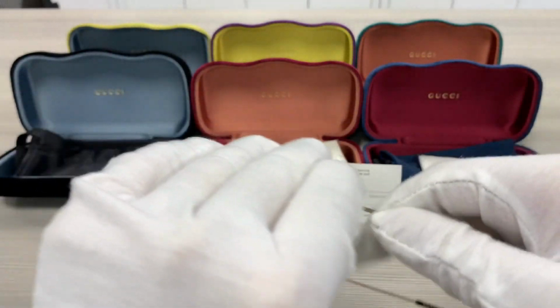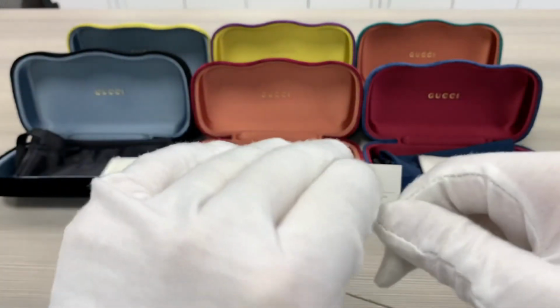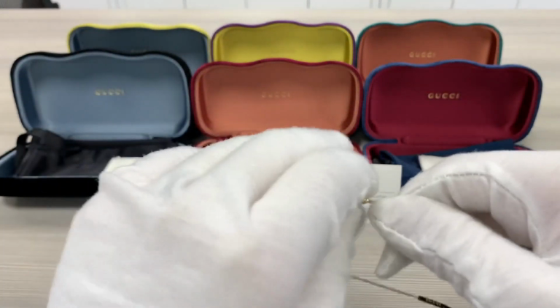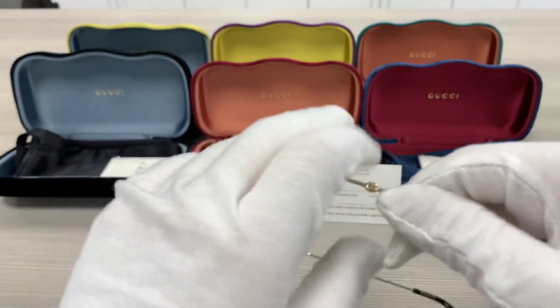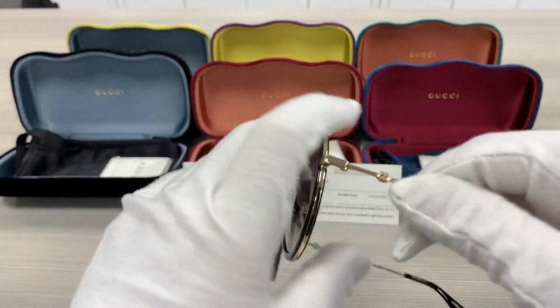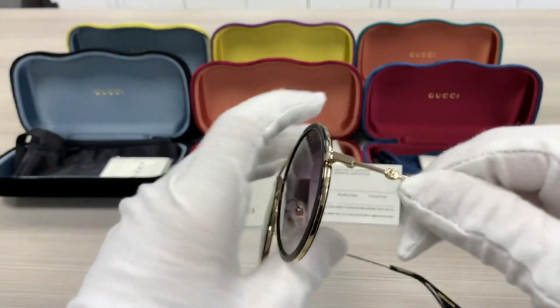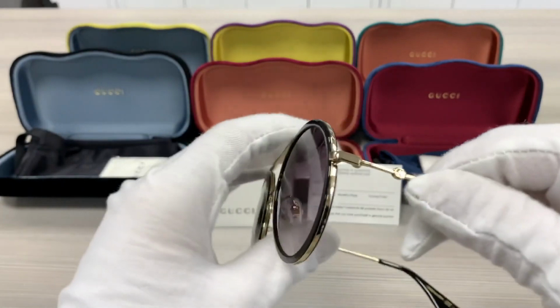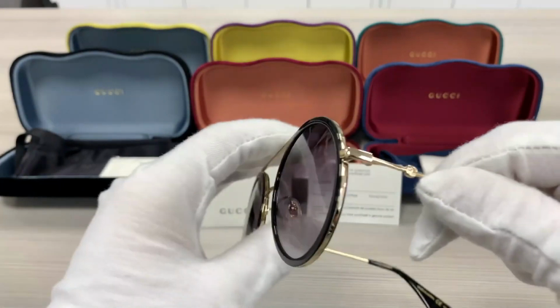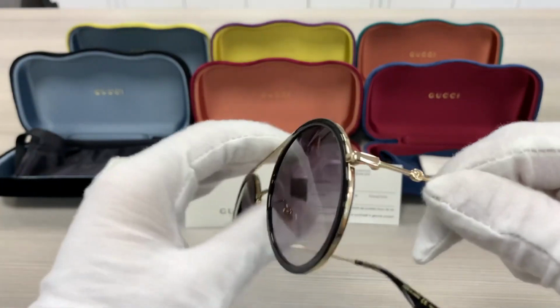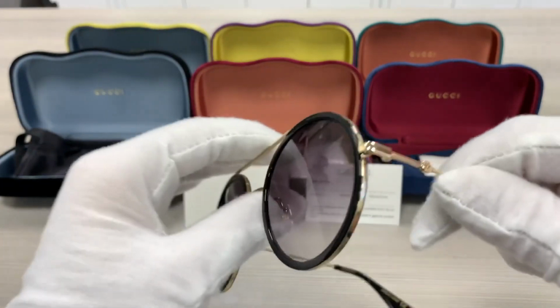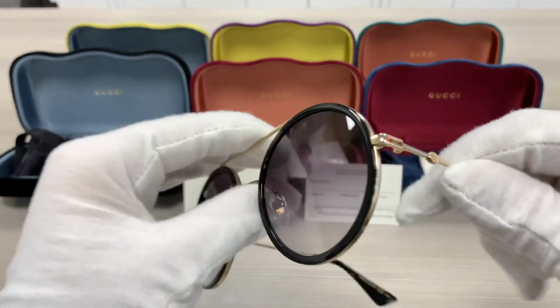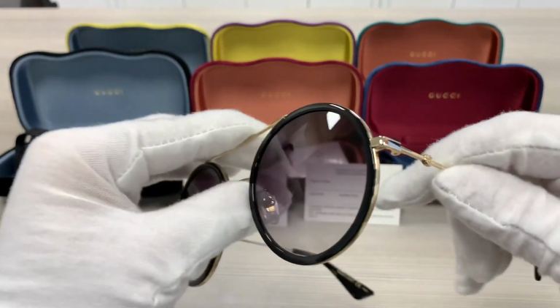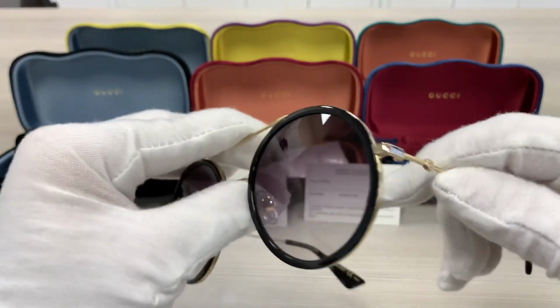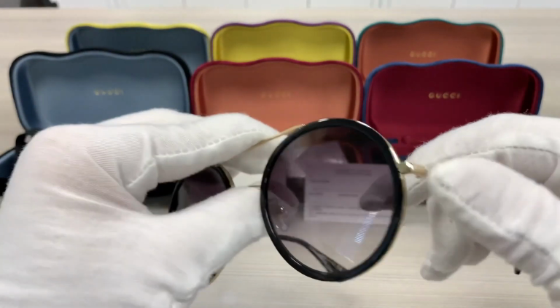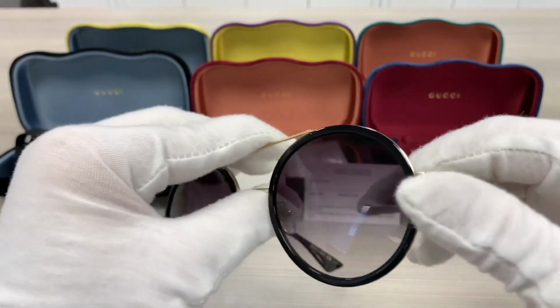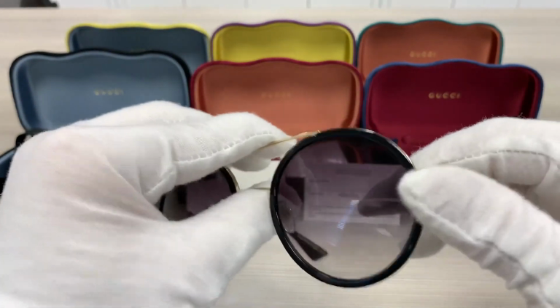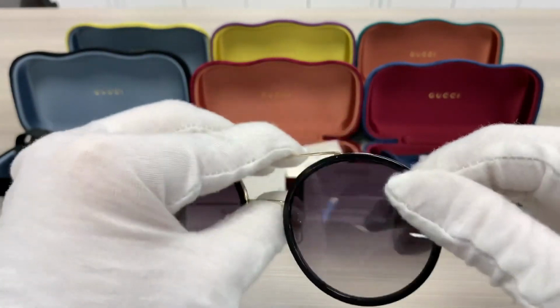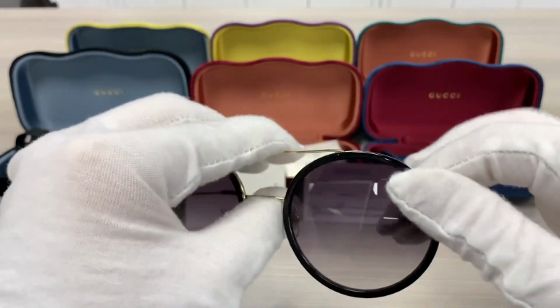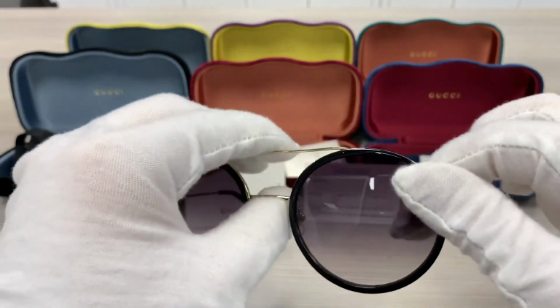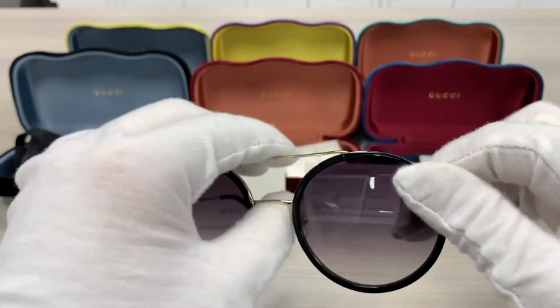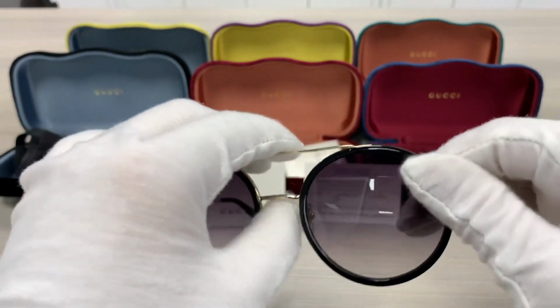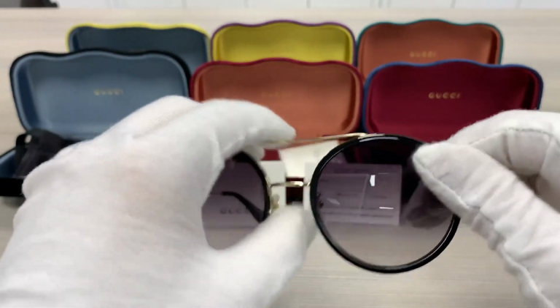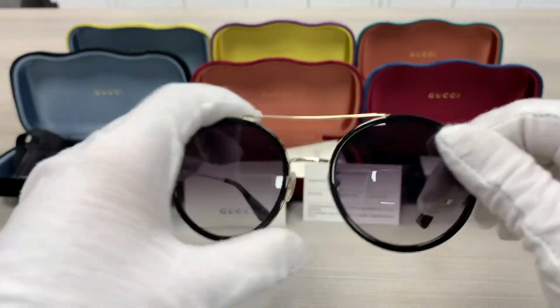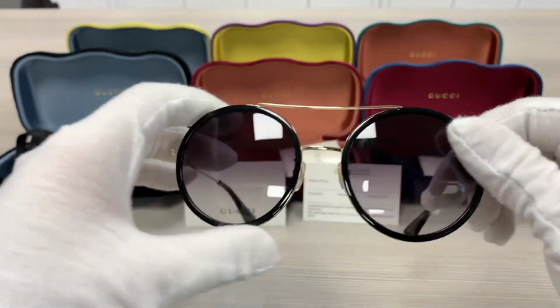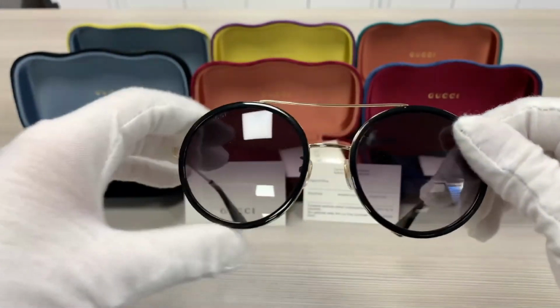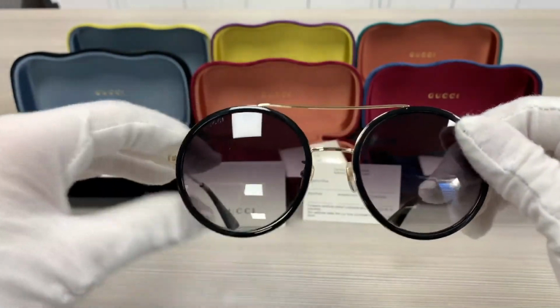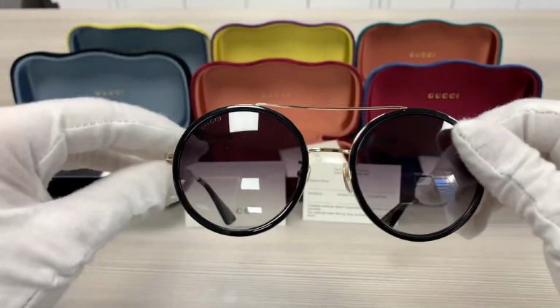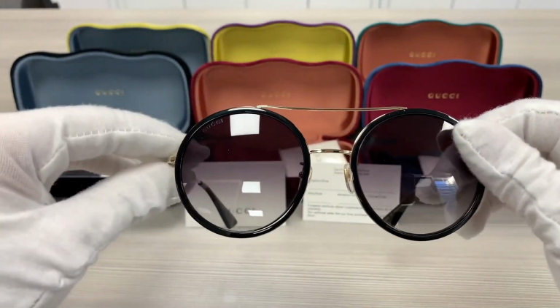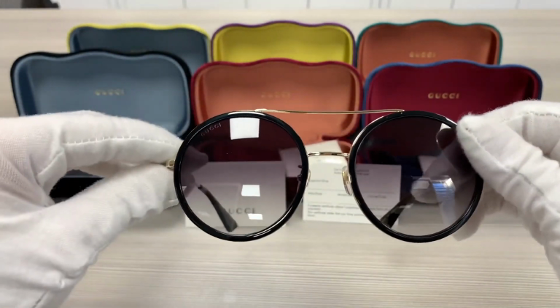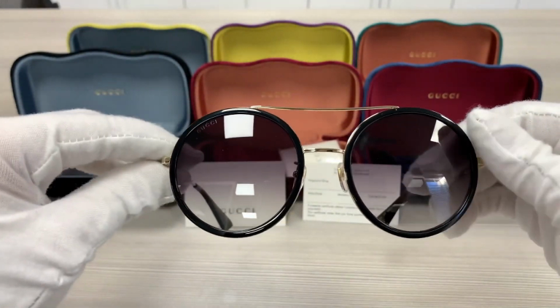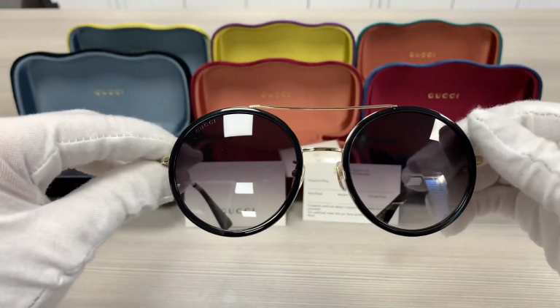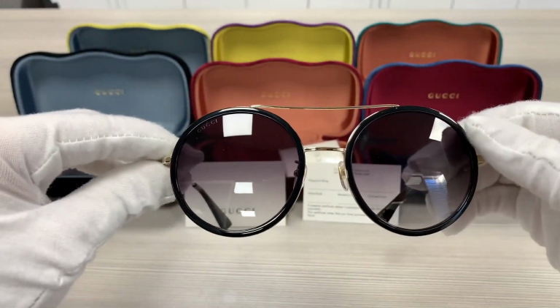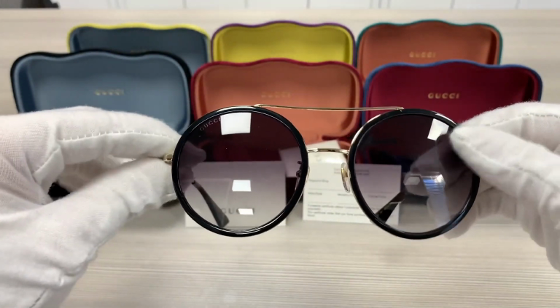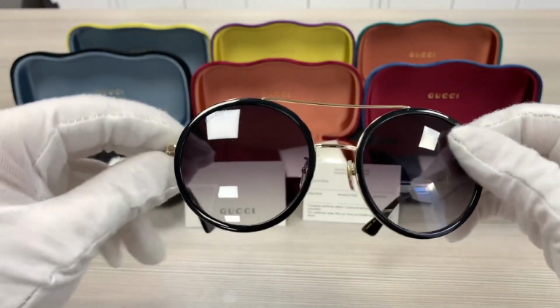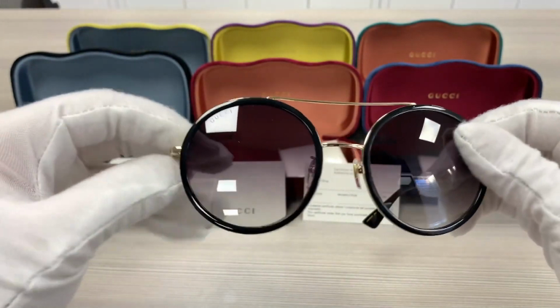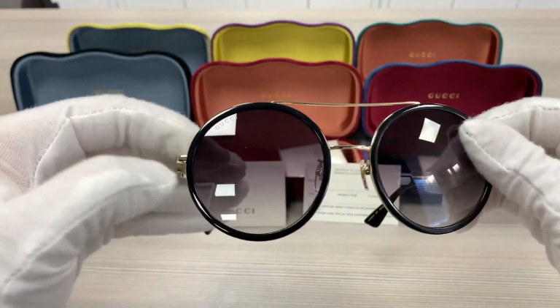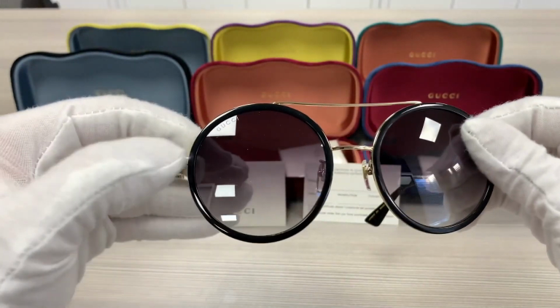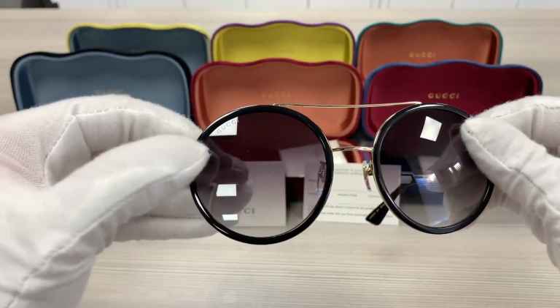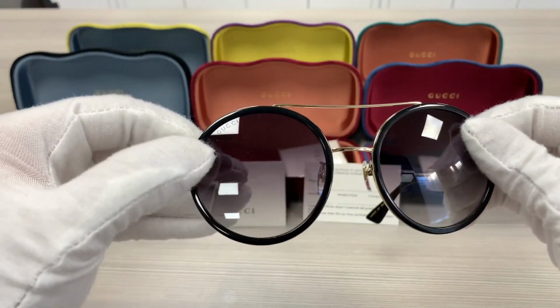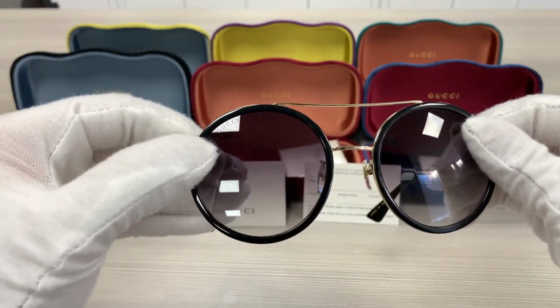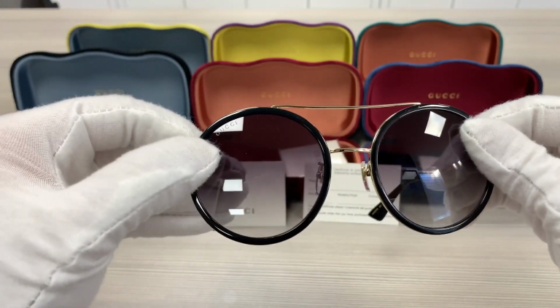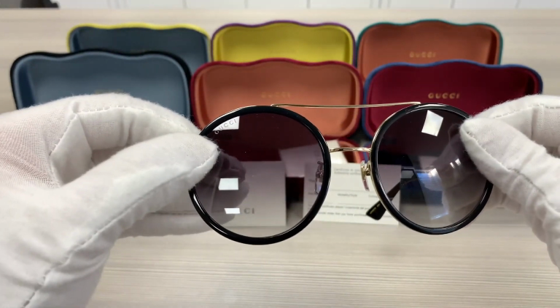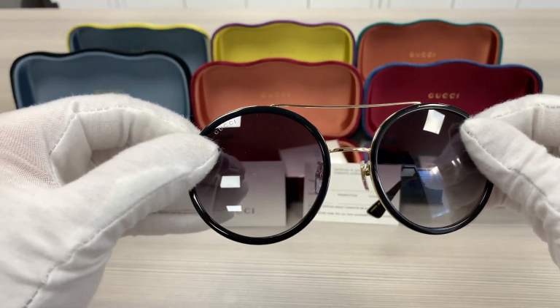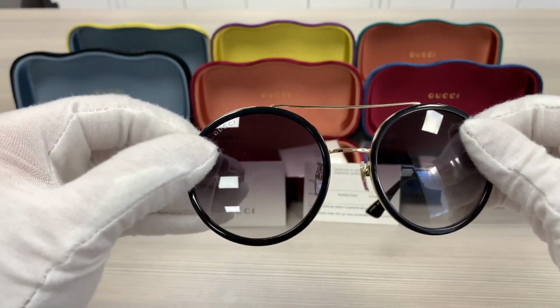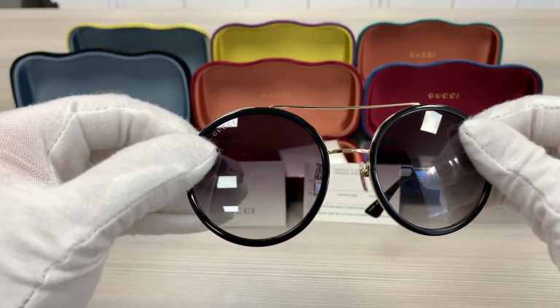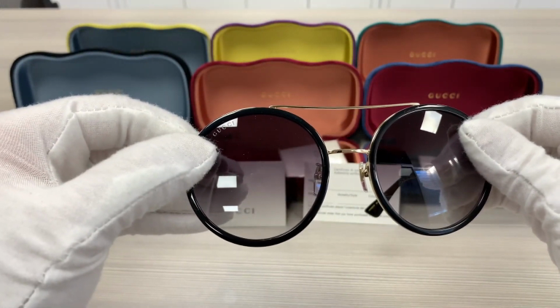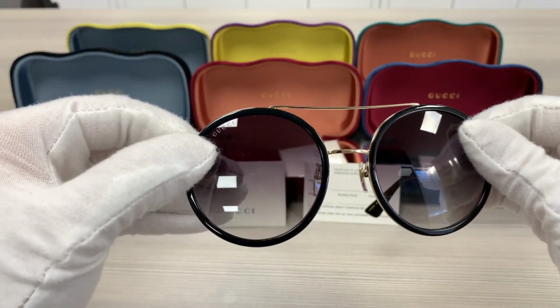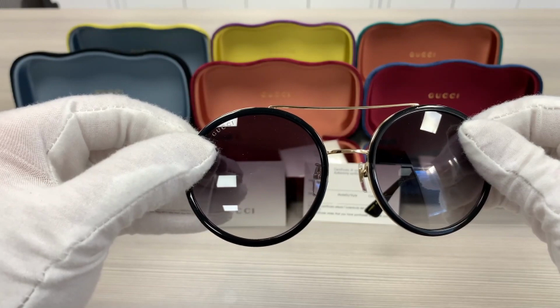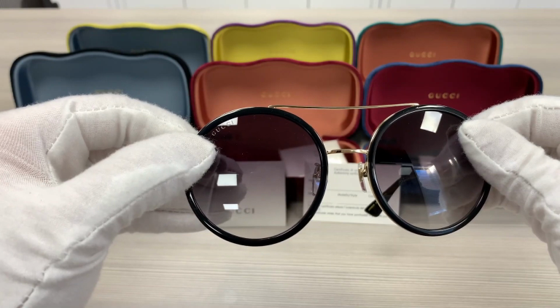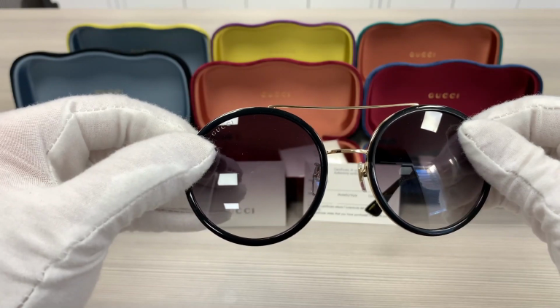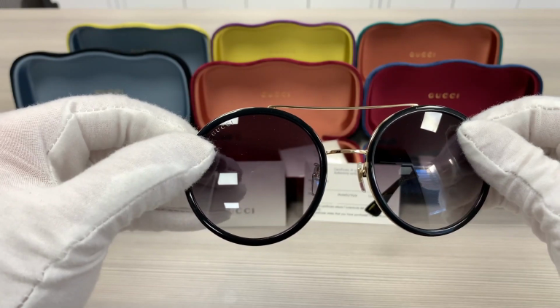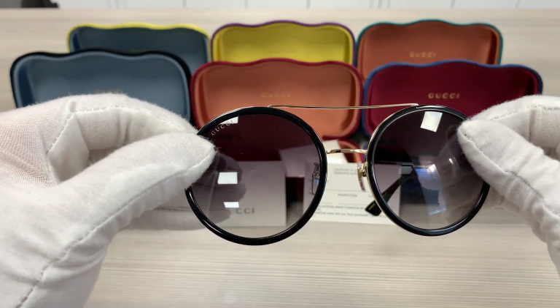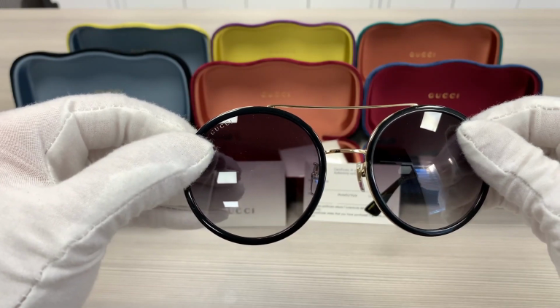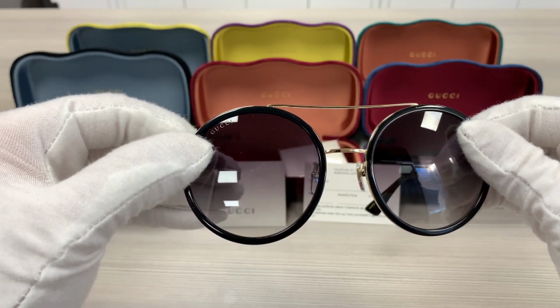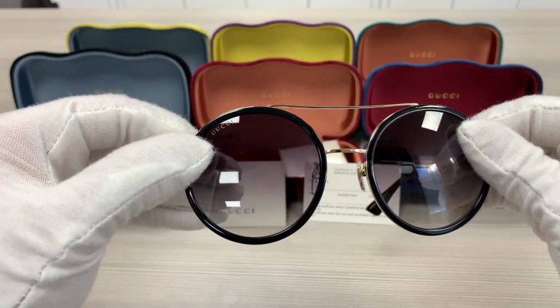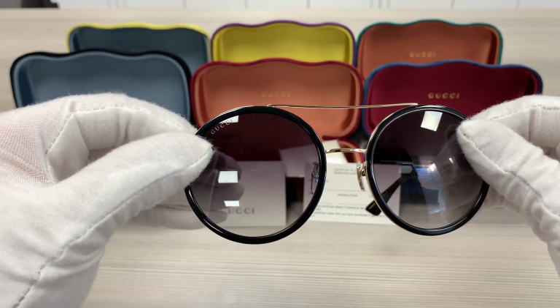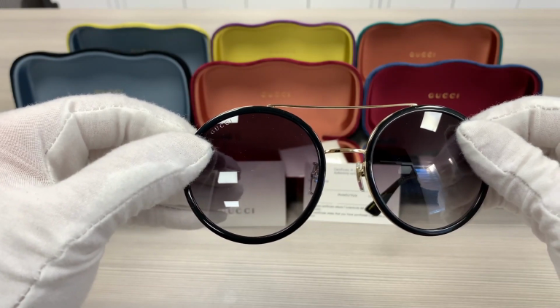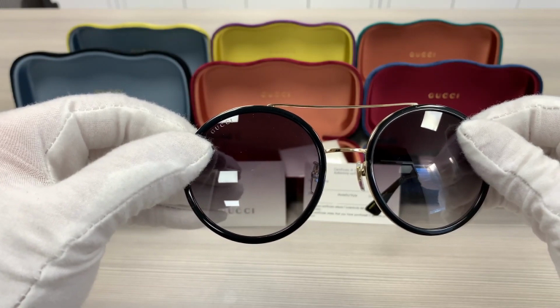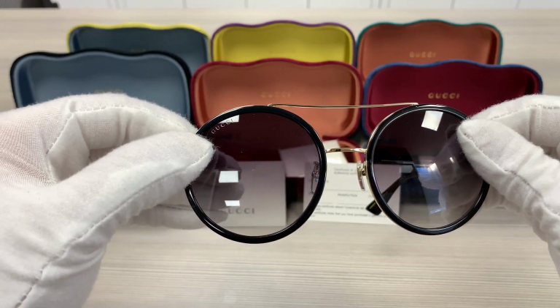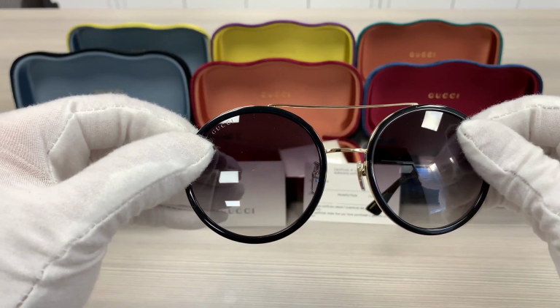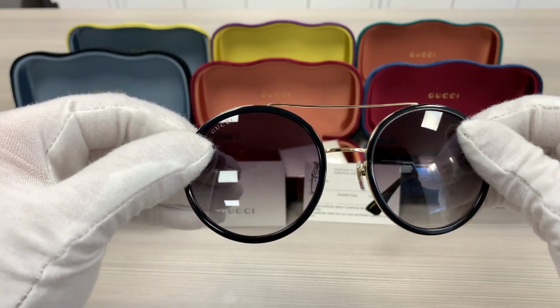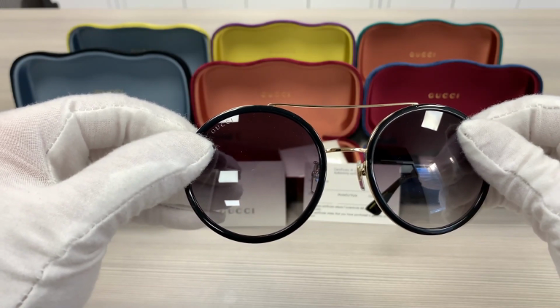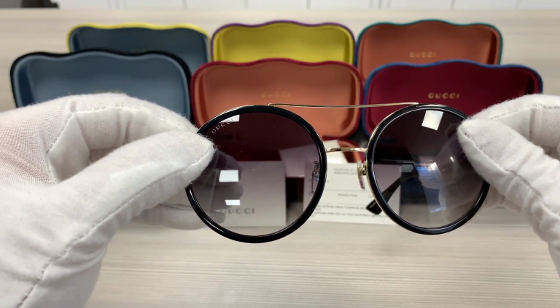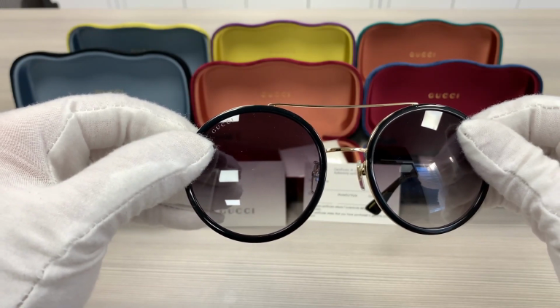The lenses are gray gradient color, and it has the Gucci logo engraved on the top right lens.